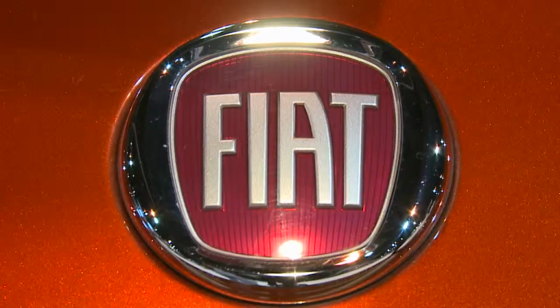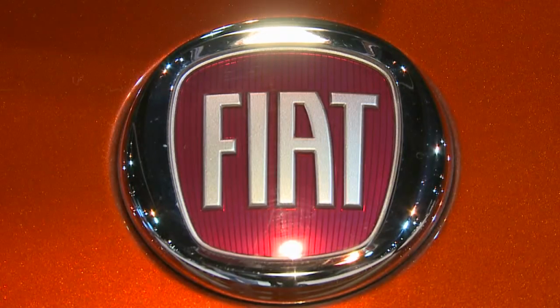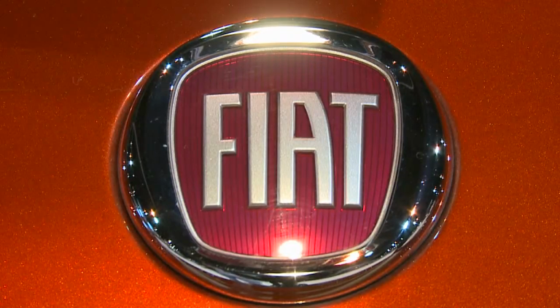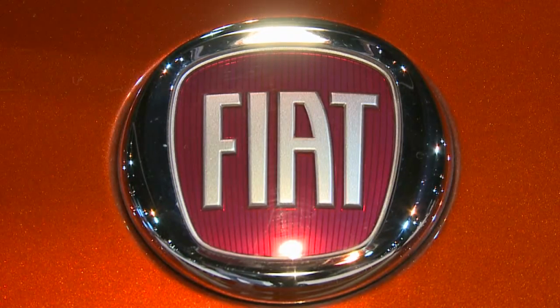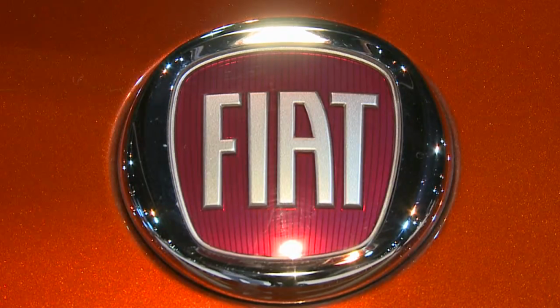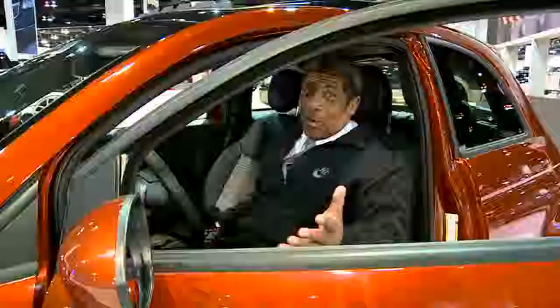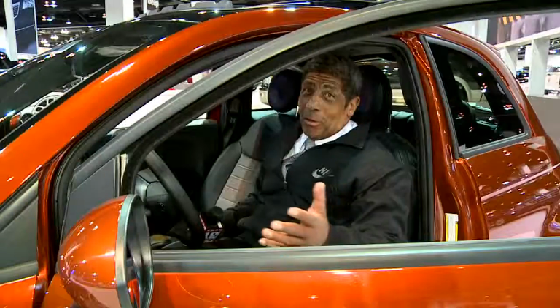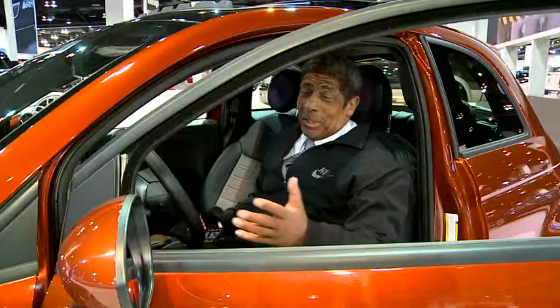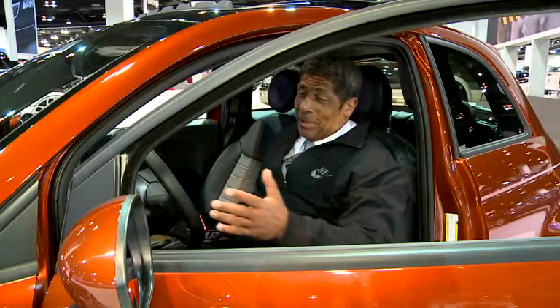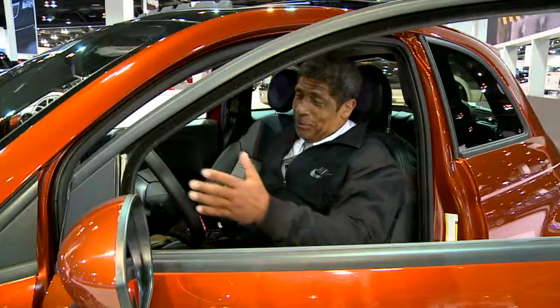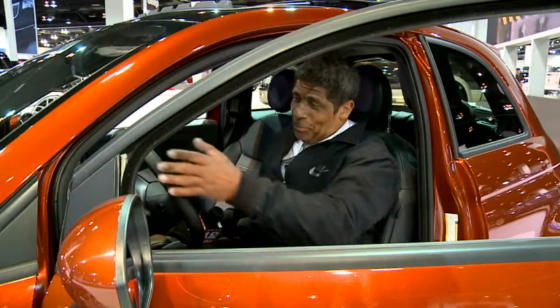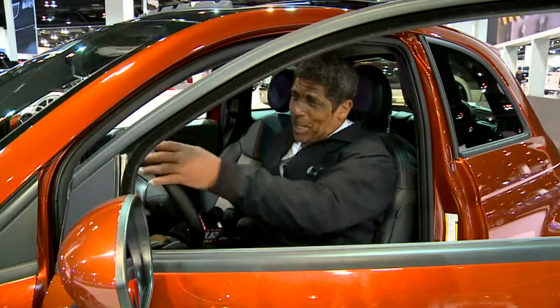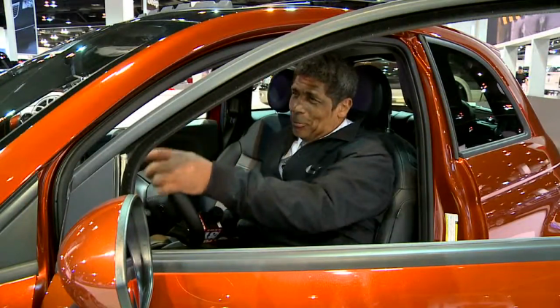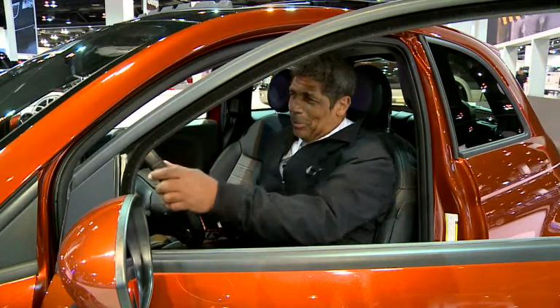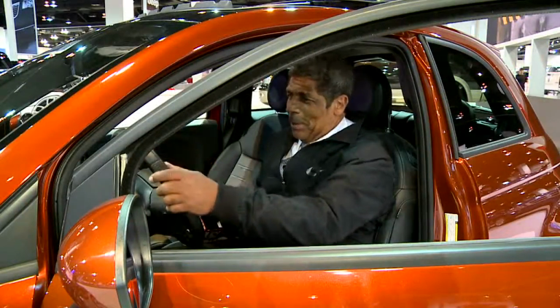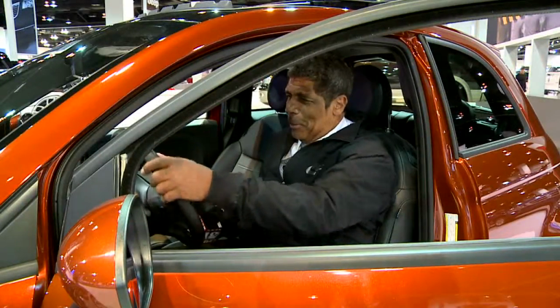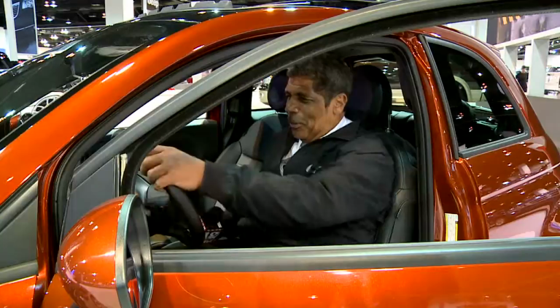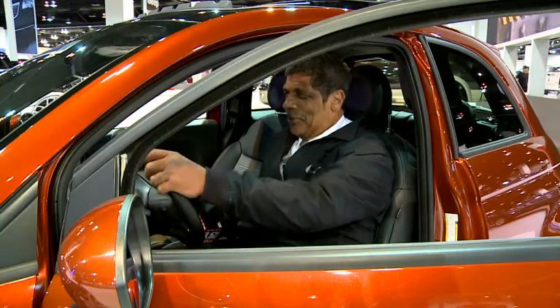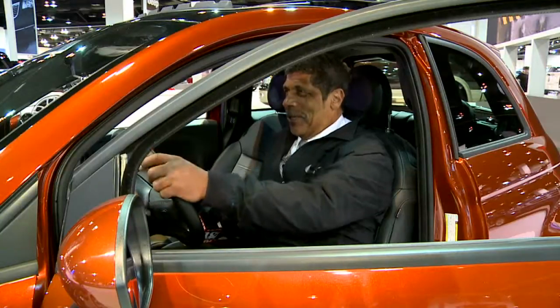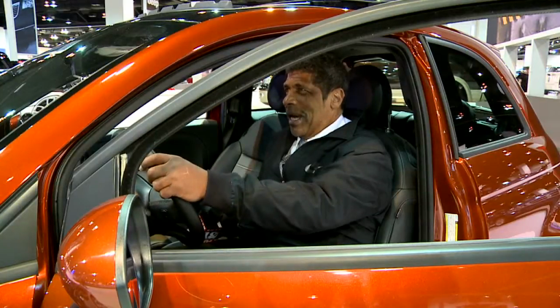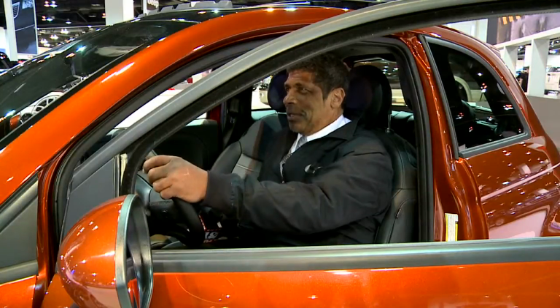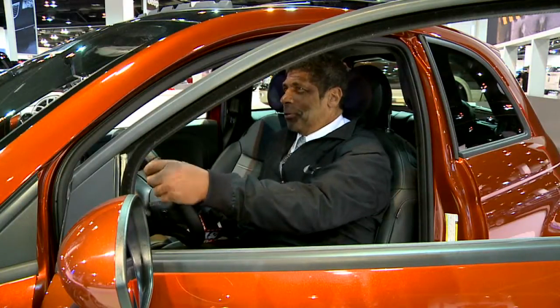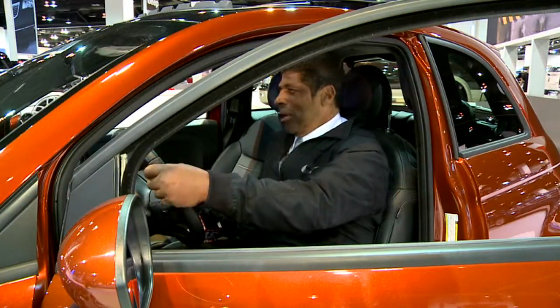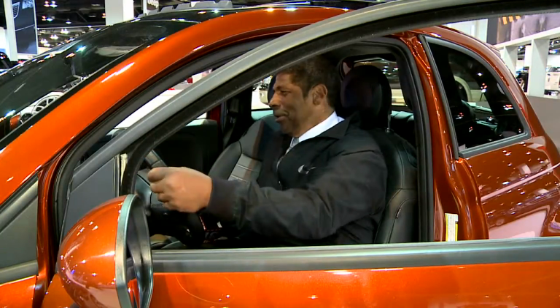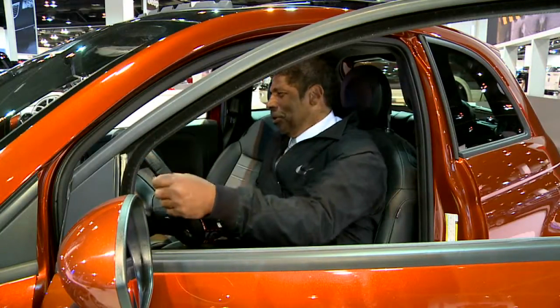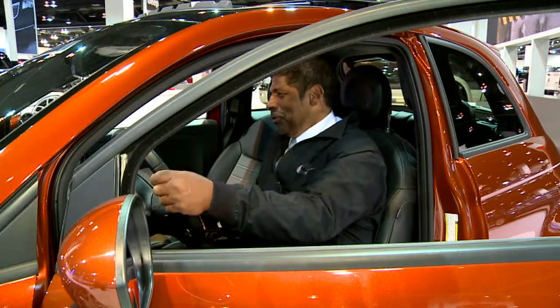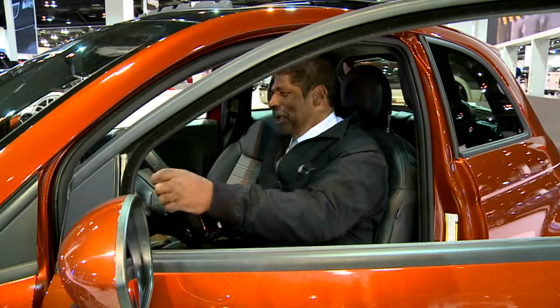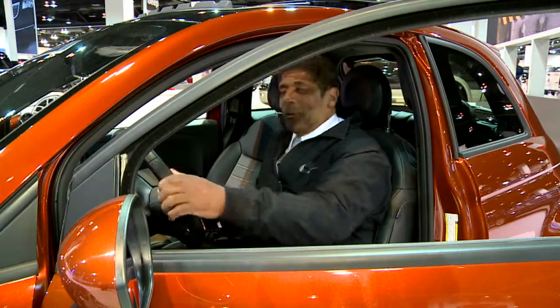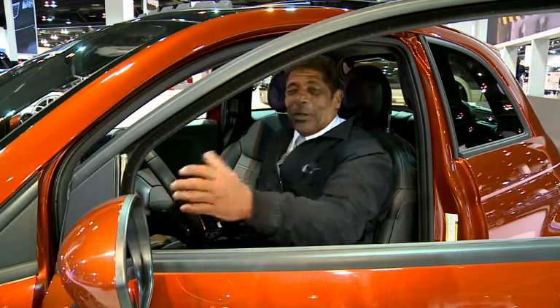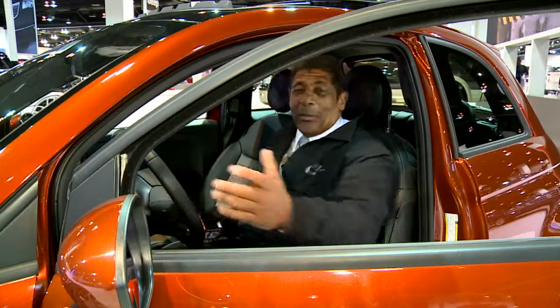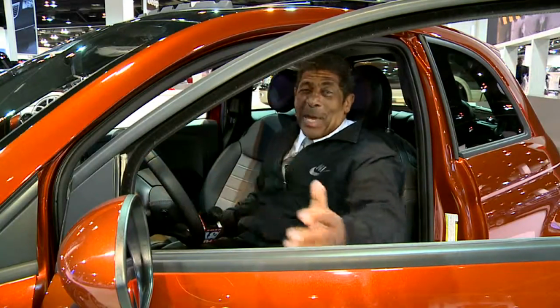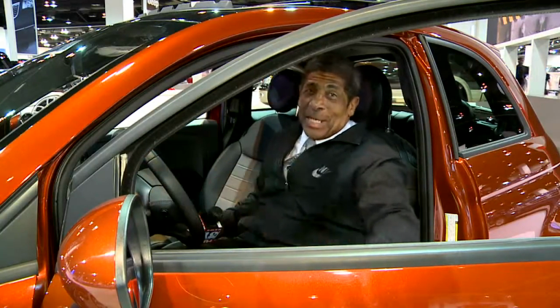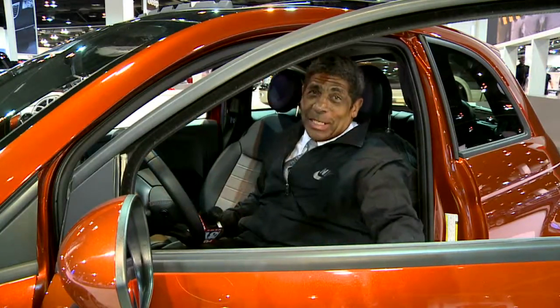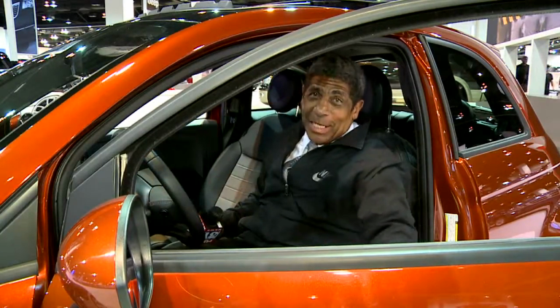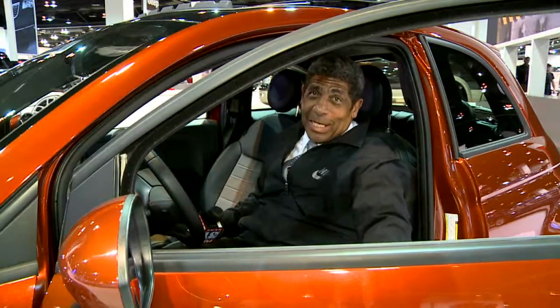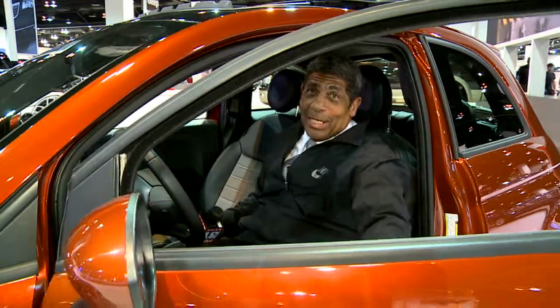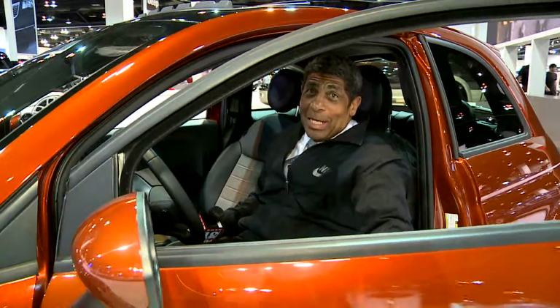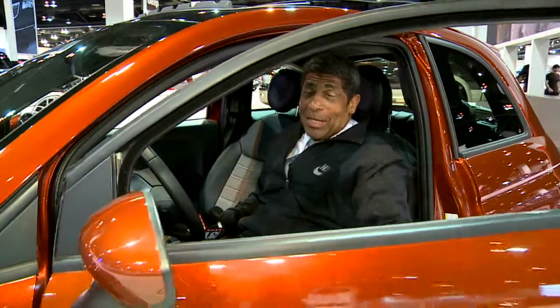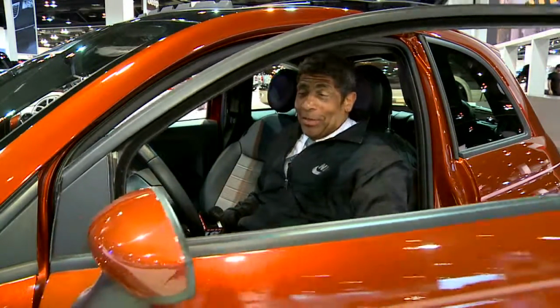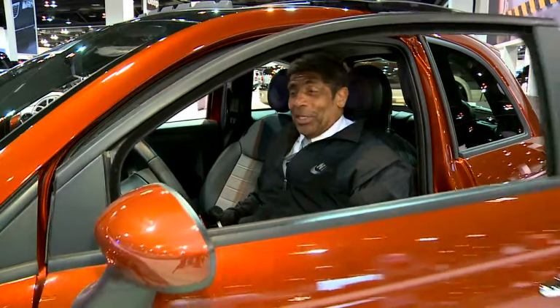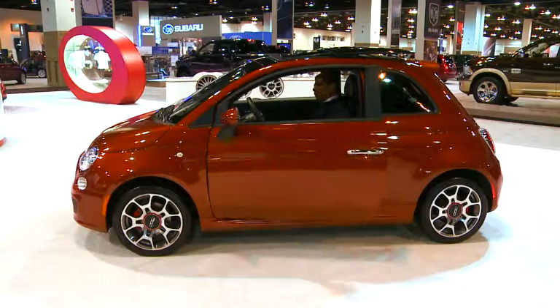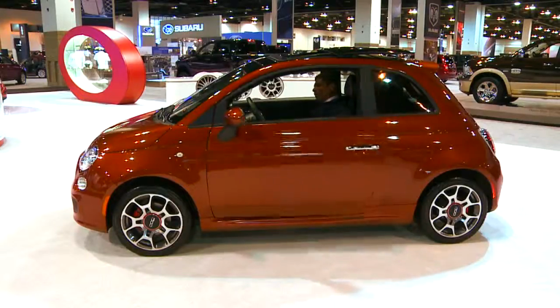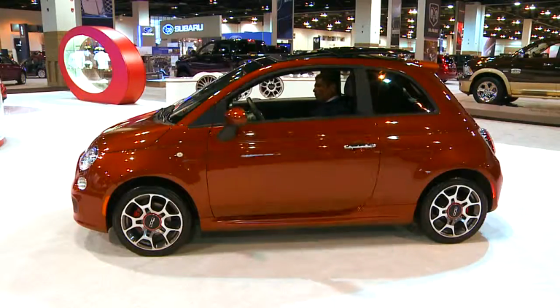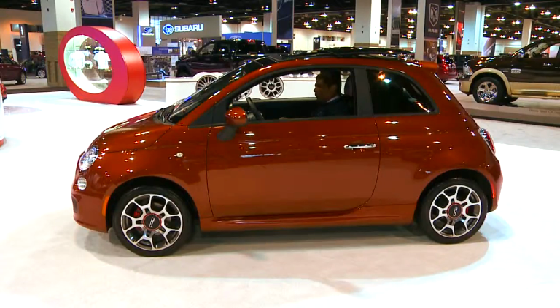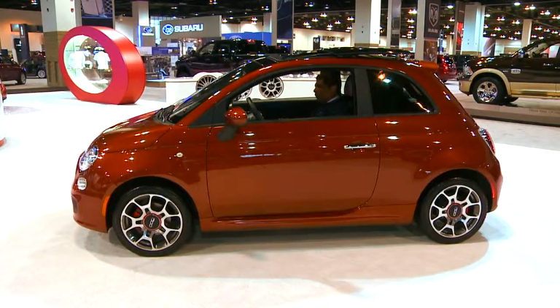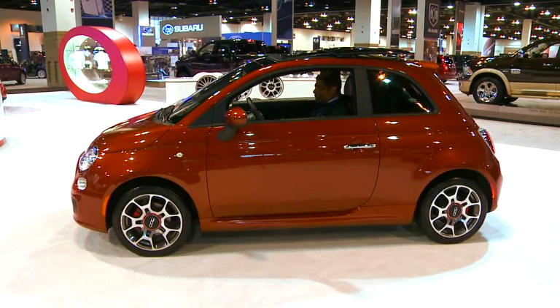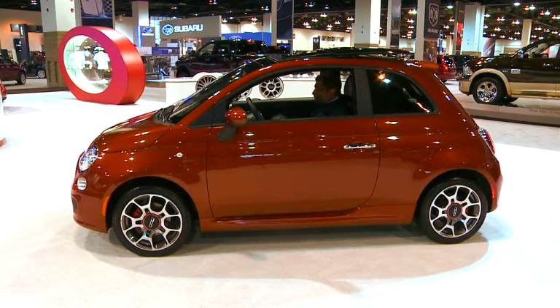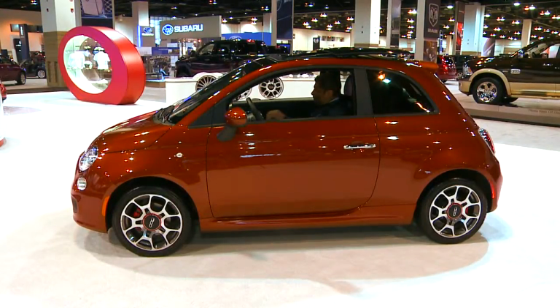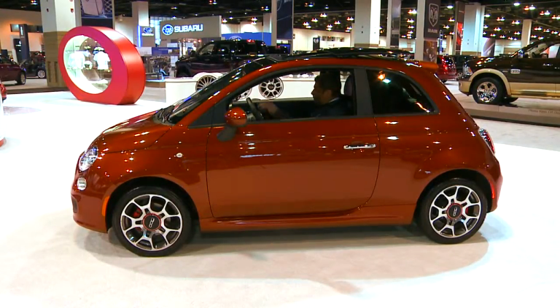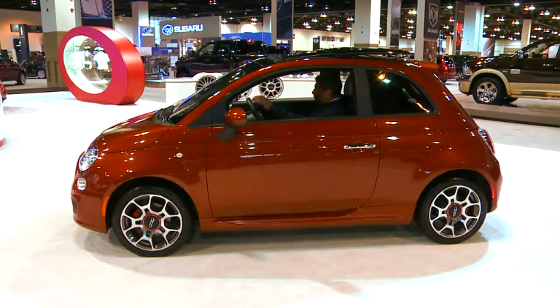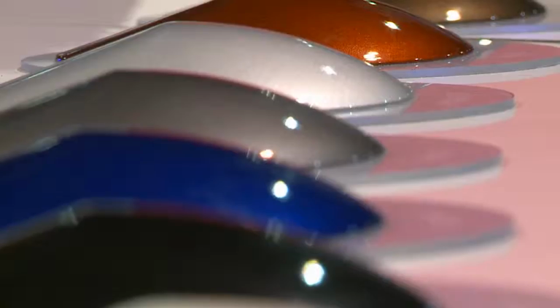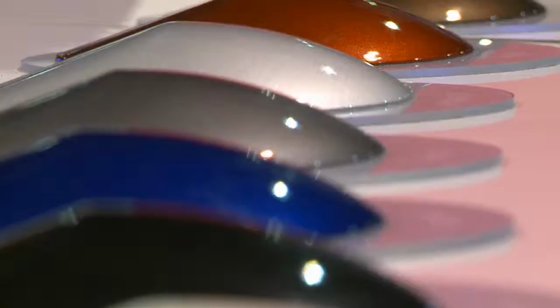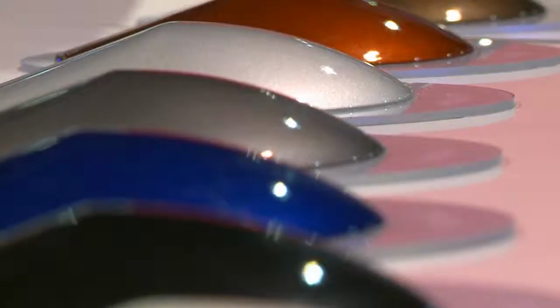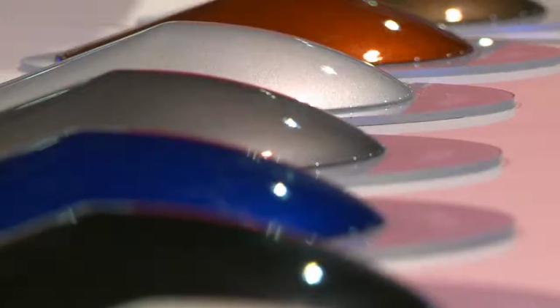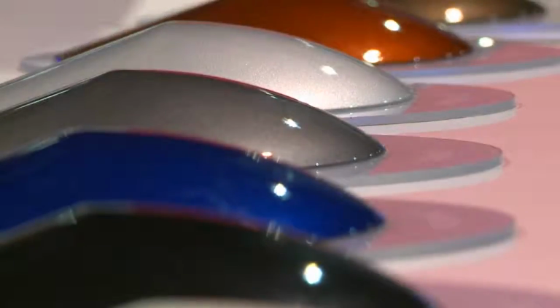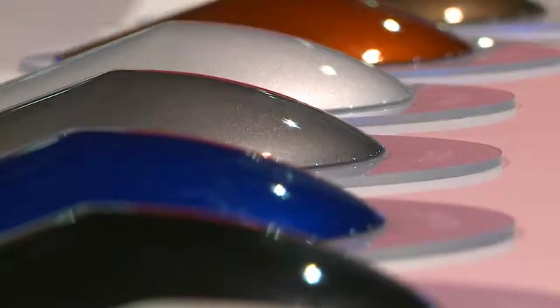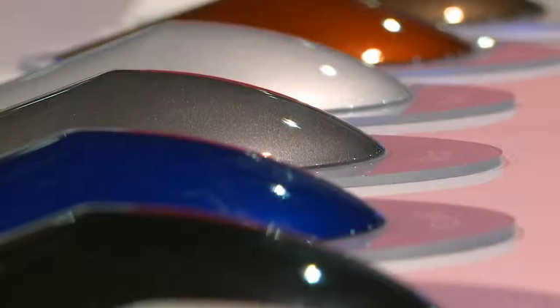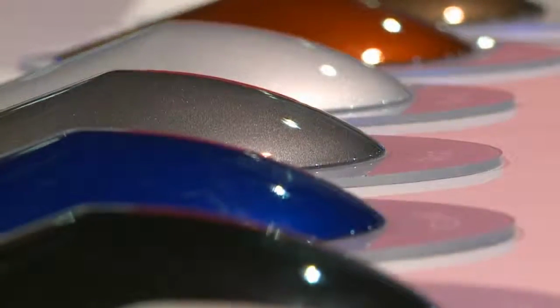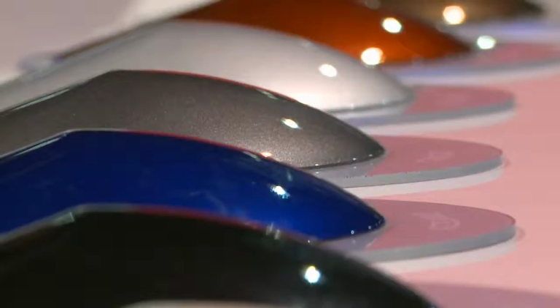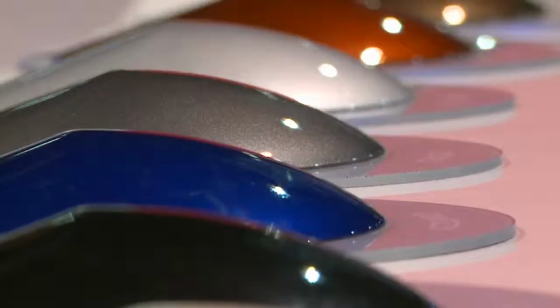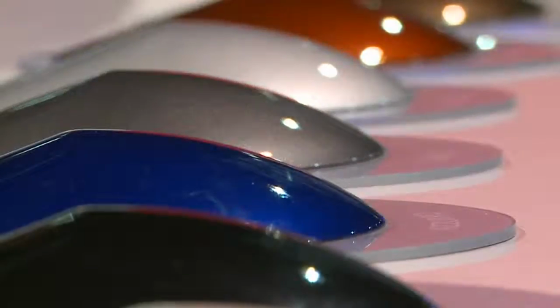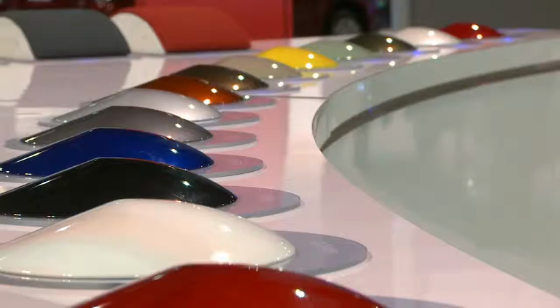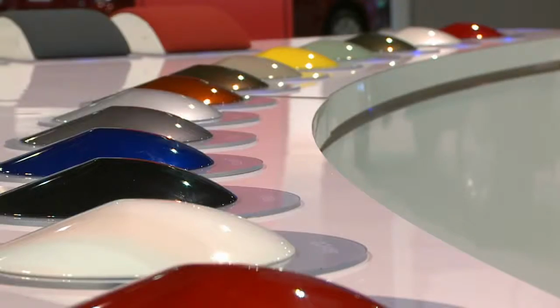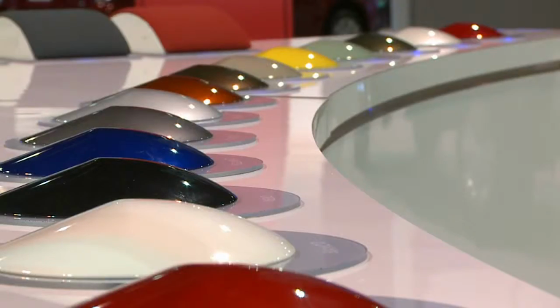For those of you who are old enough, you might remember when Fiats were on the street. Well, they're back again. This time, they're green, and they come in all these colors.